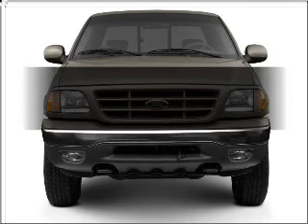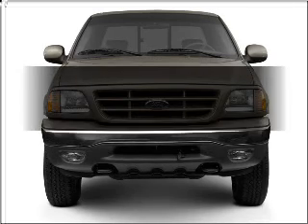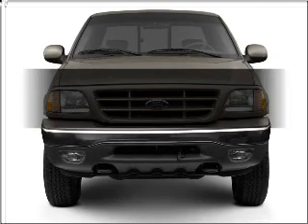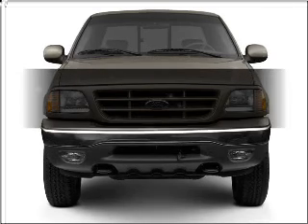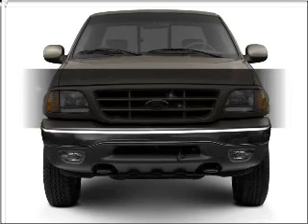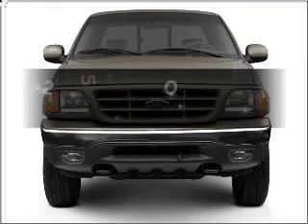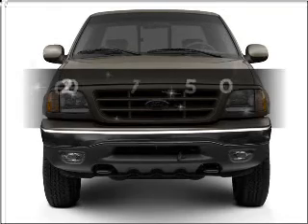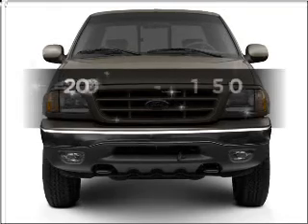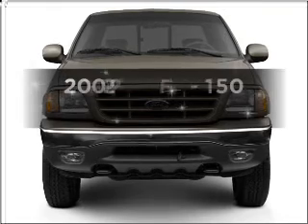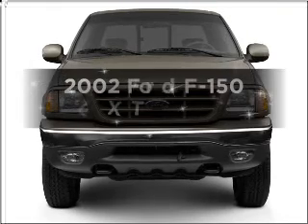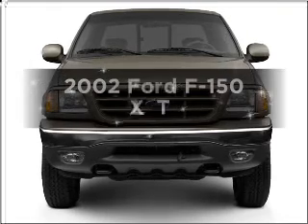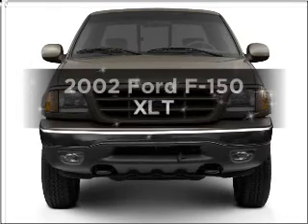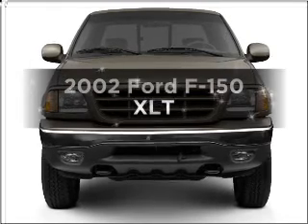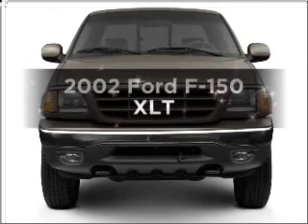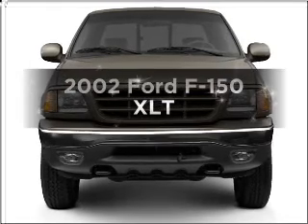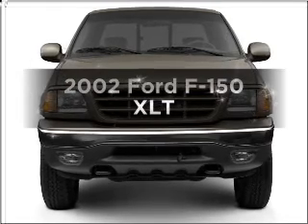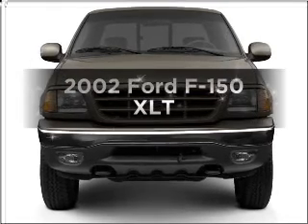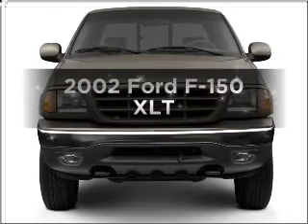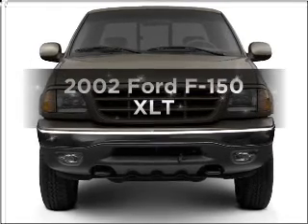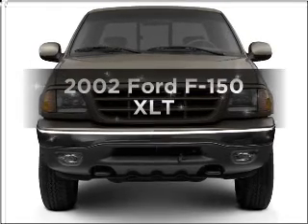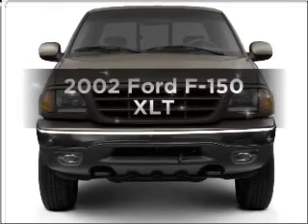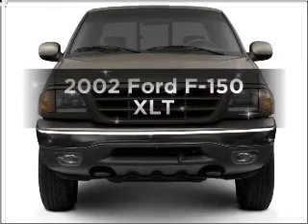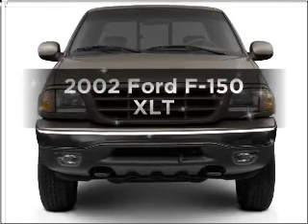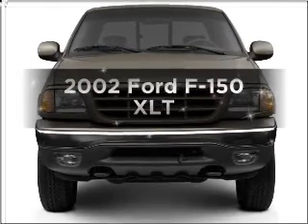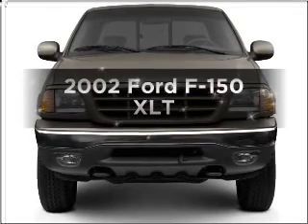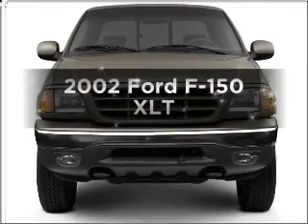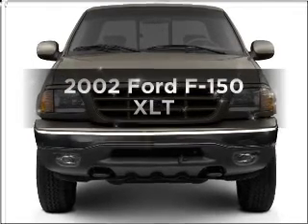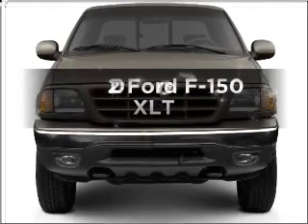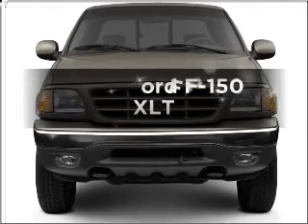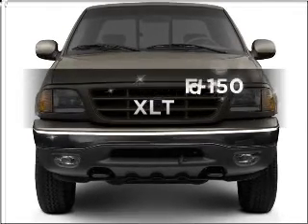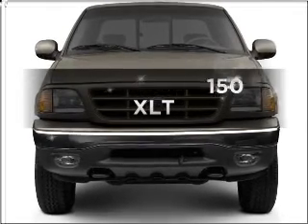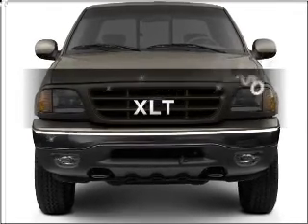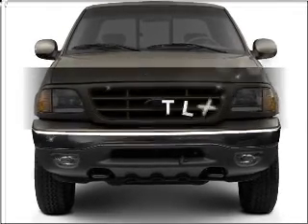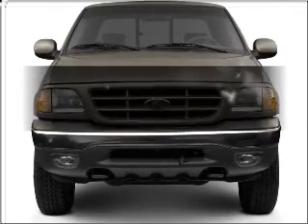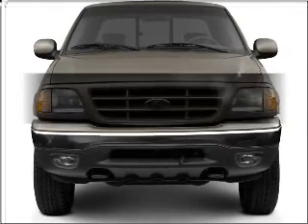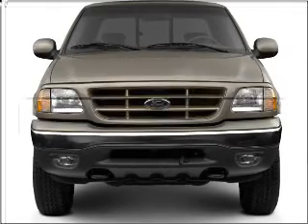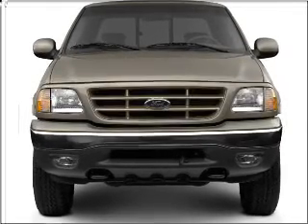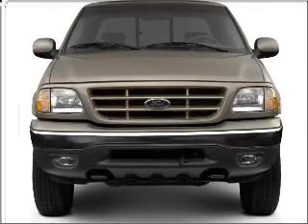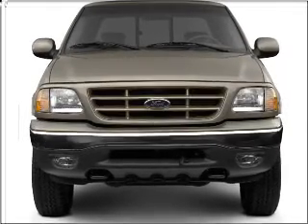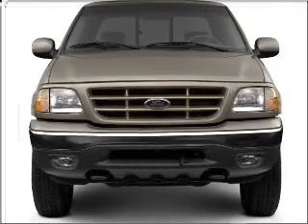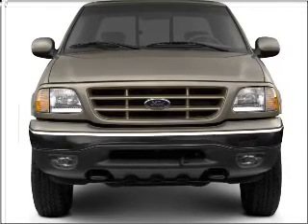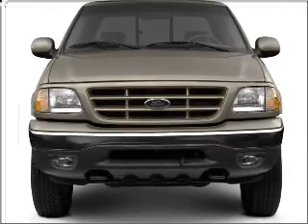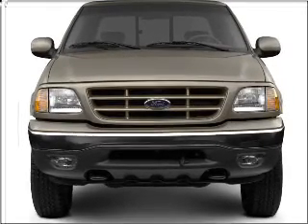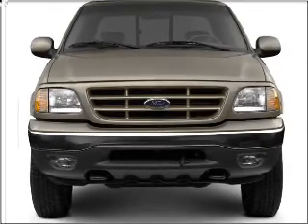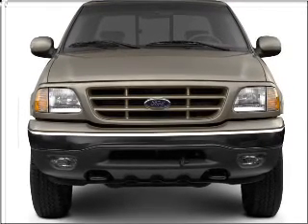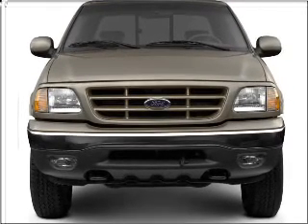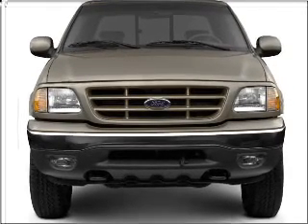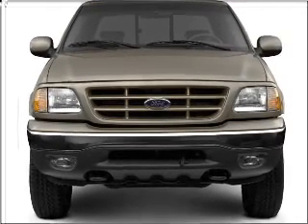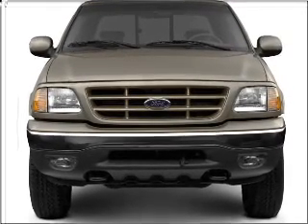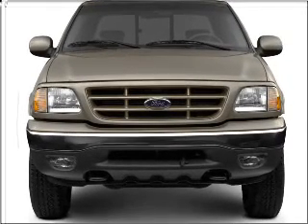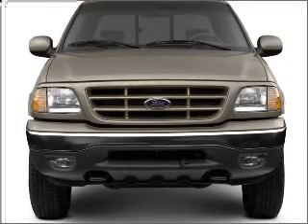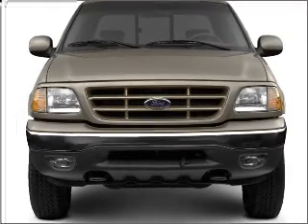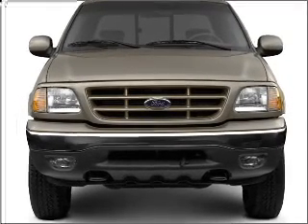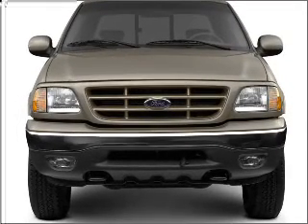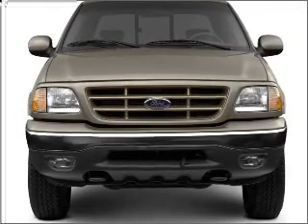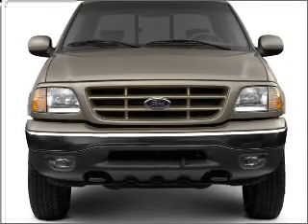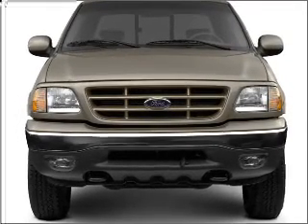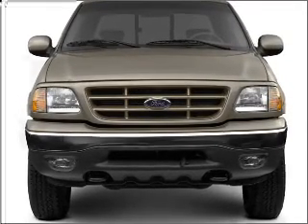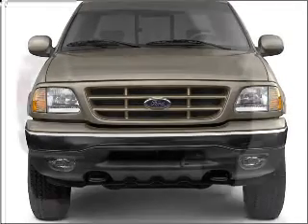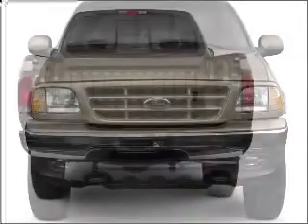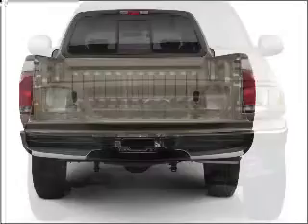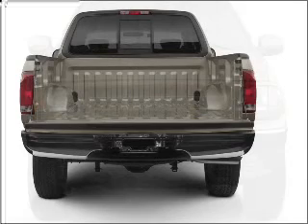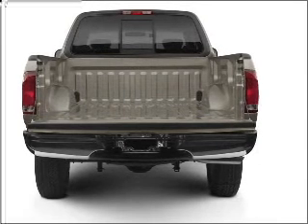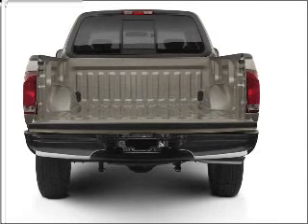Presenting the 2002 Ford F-150. Travel the roads in style and comfort in this great vehicle.